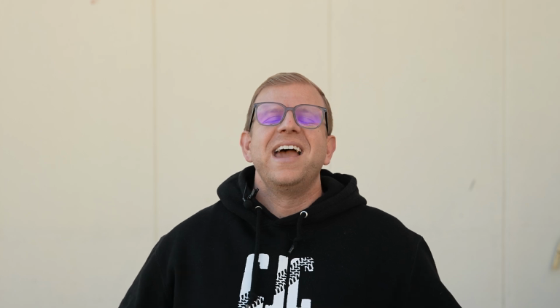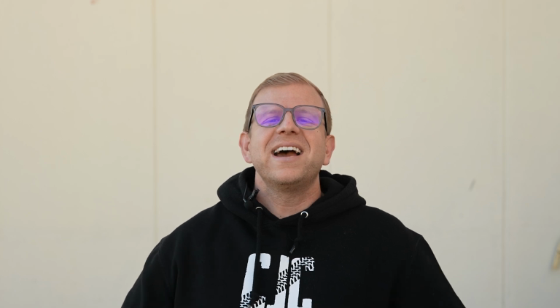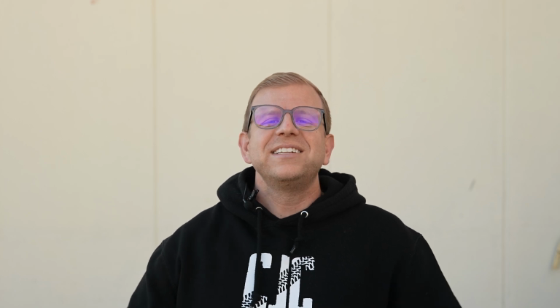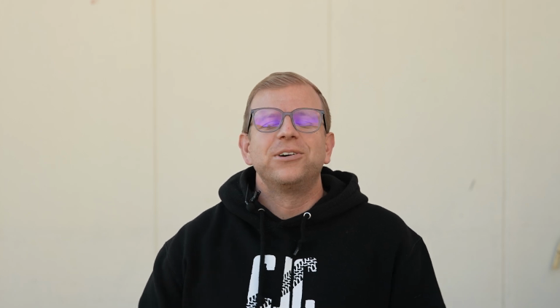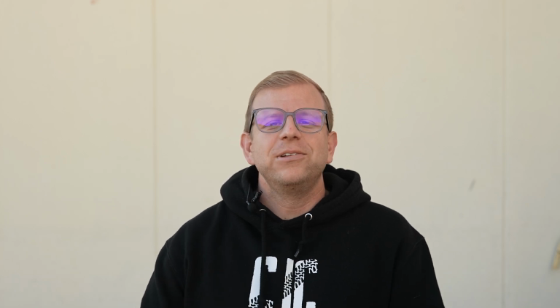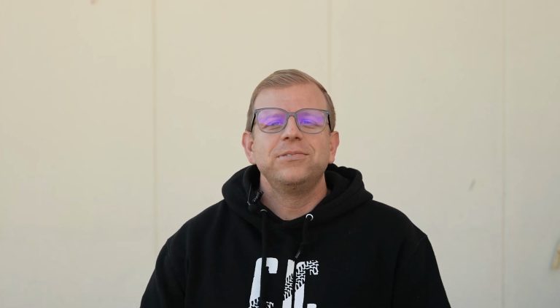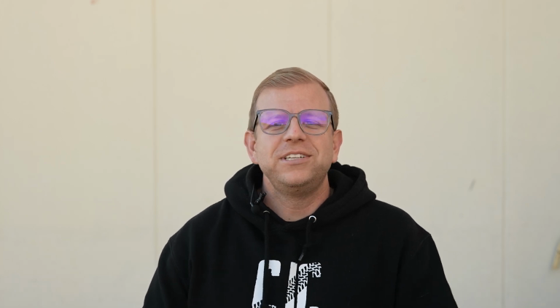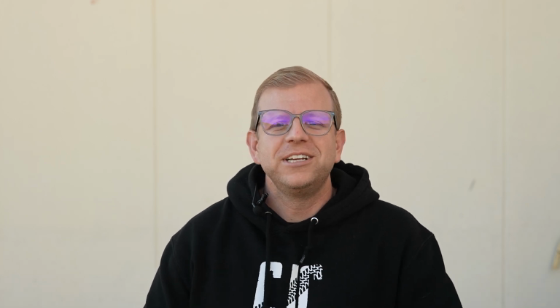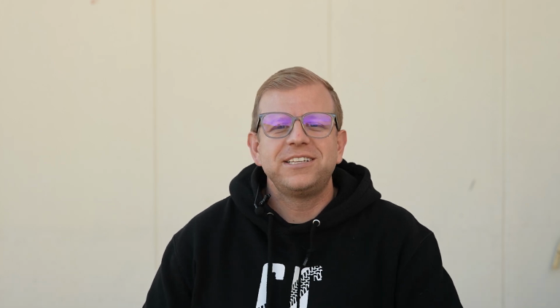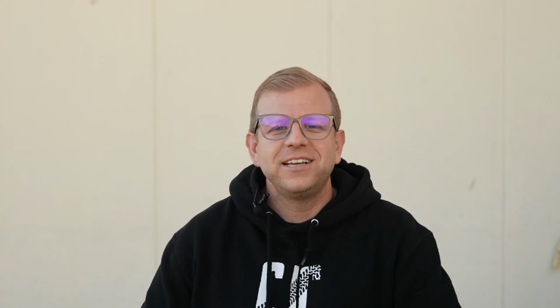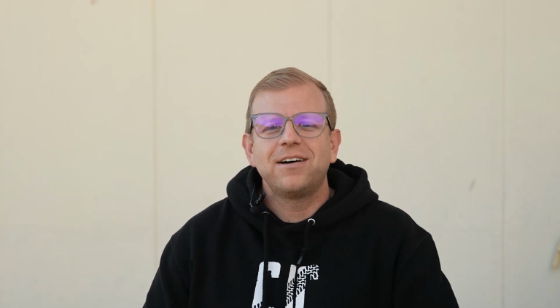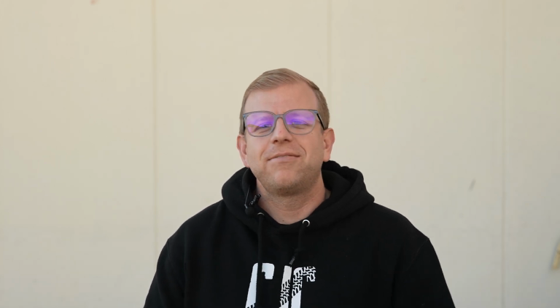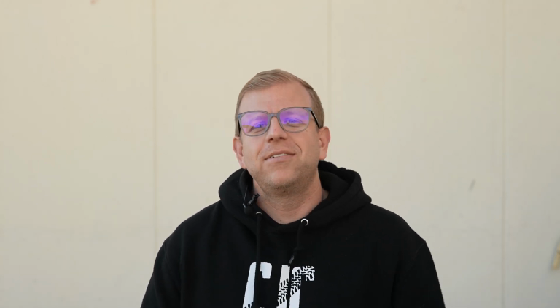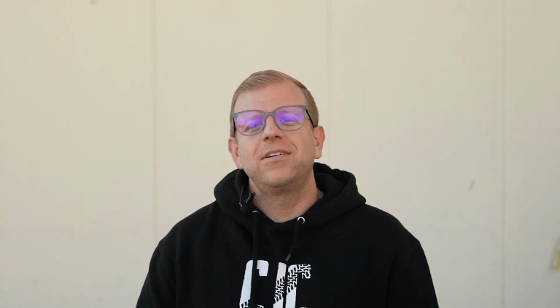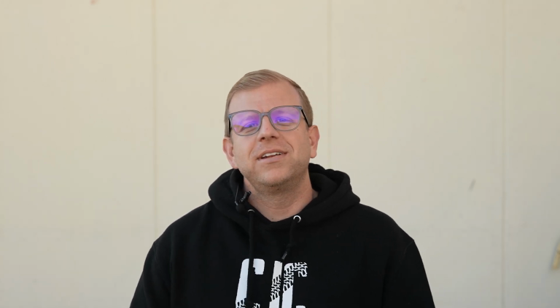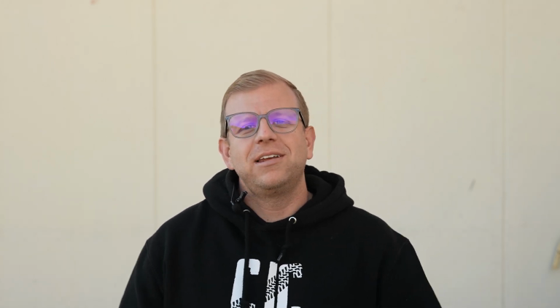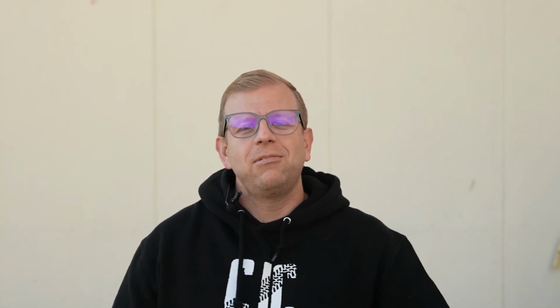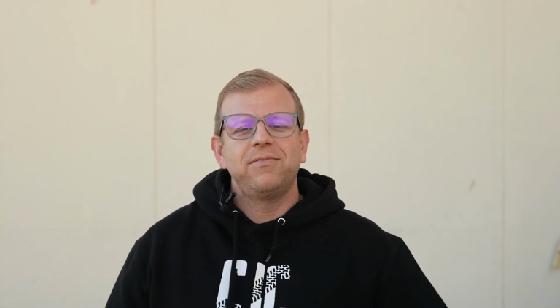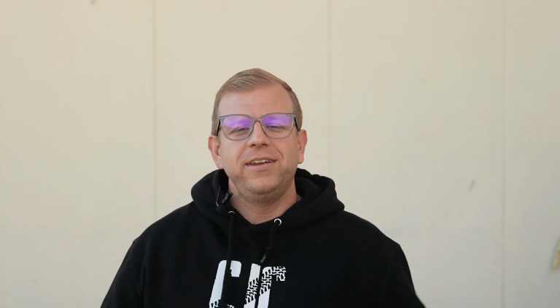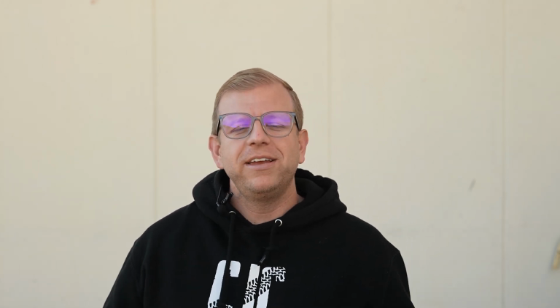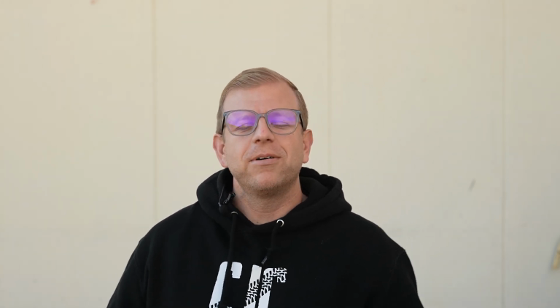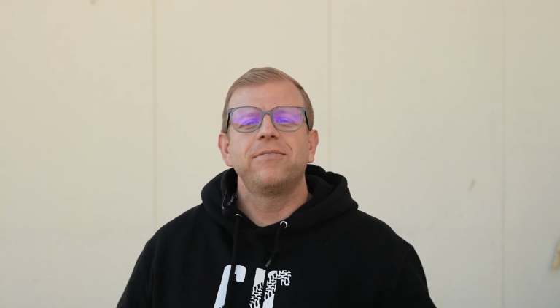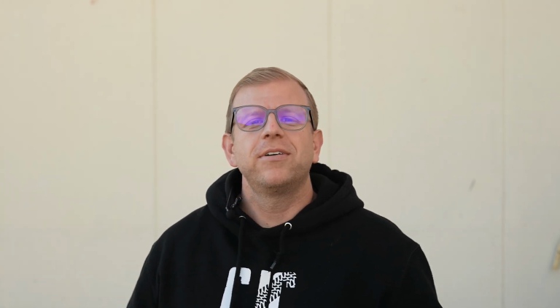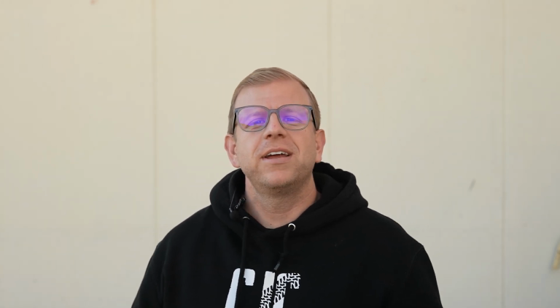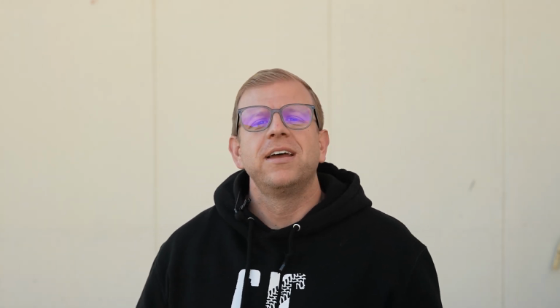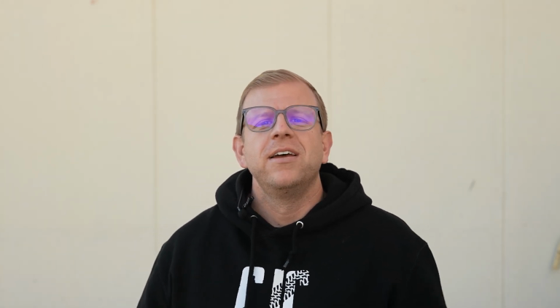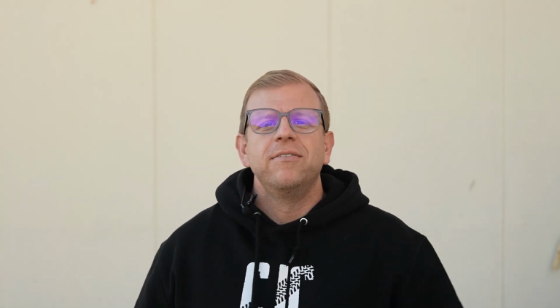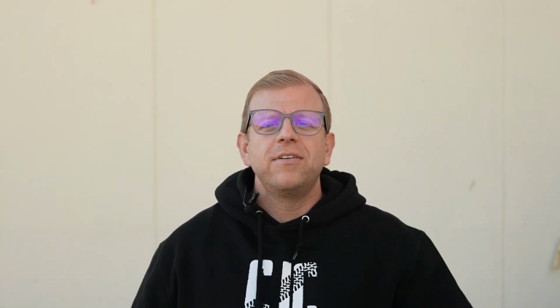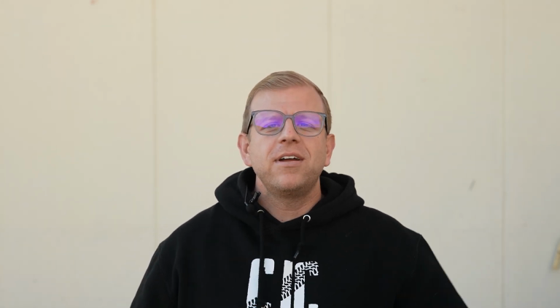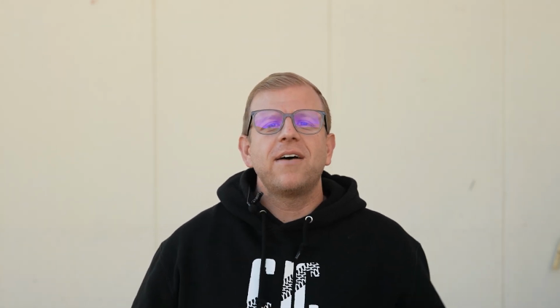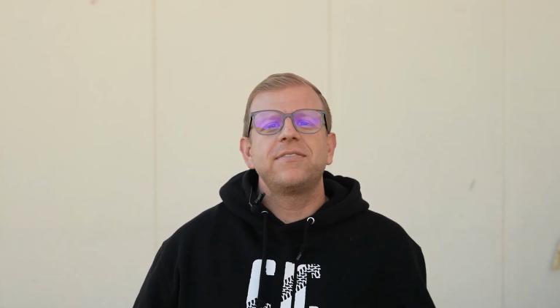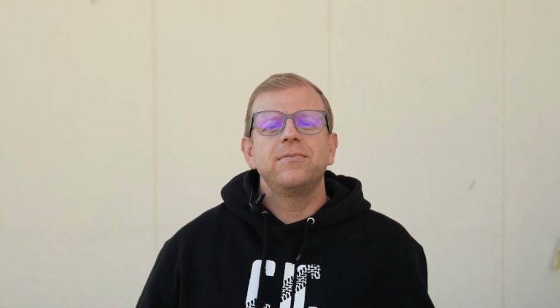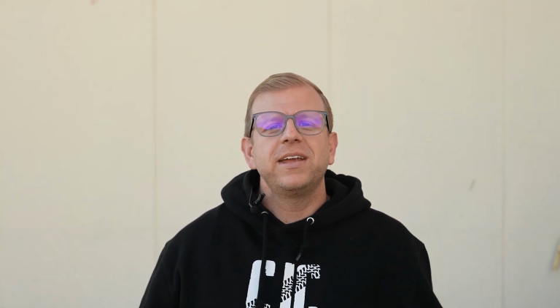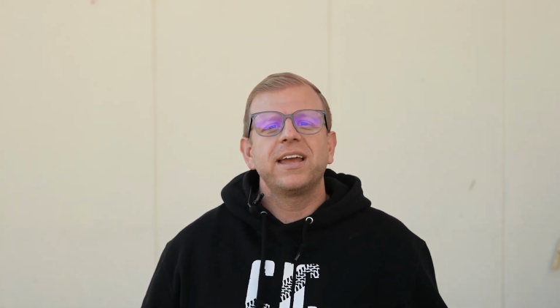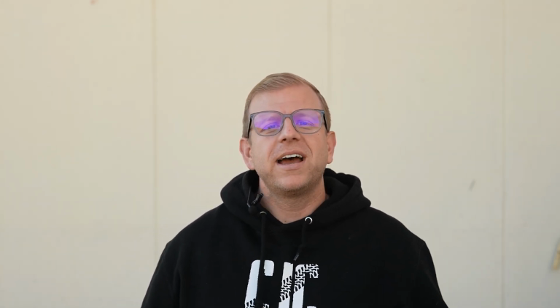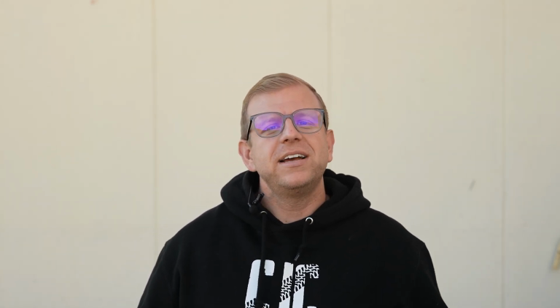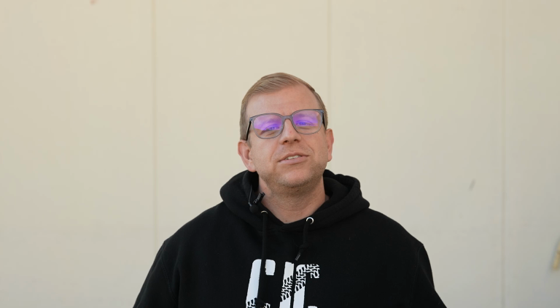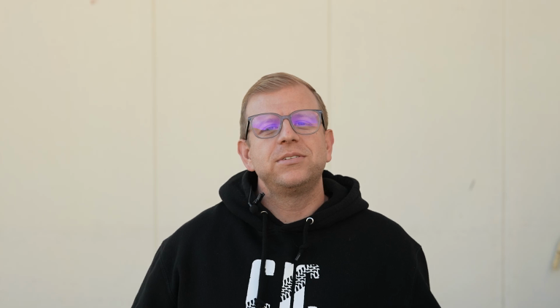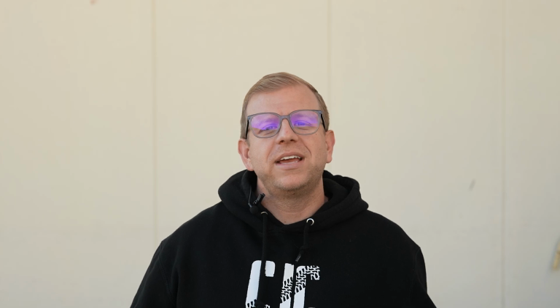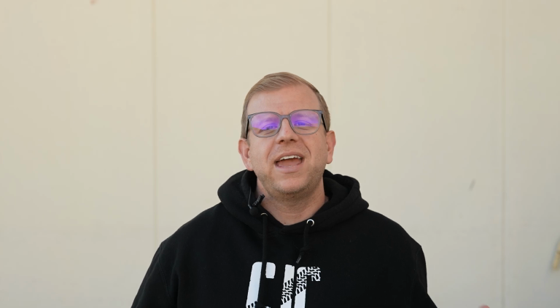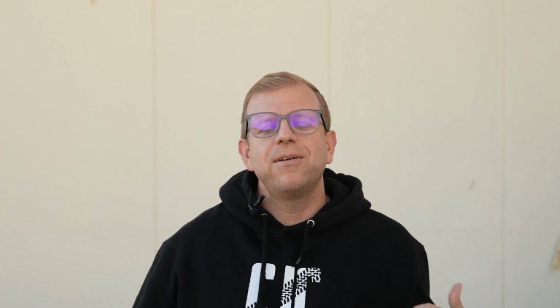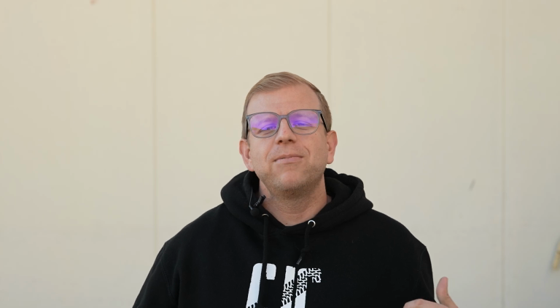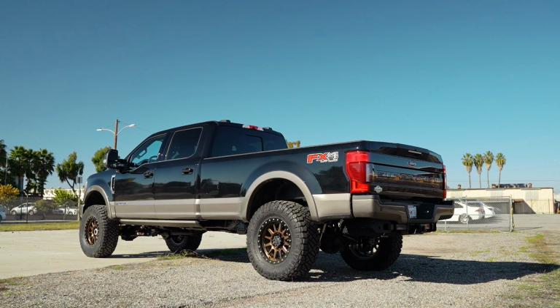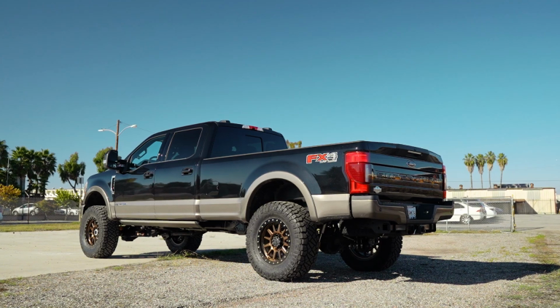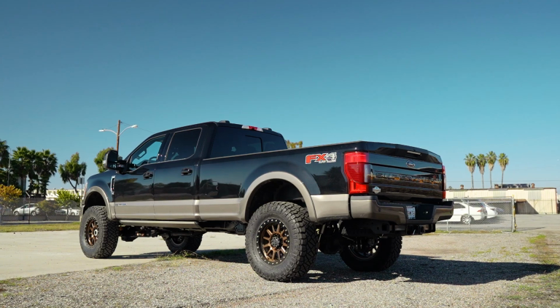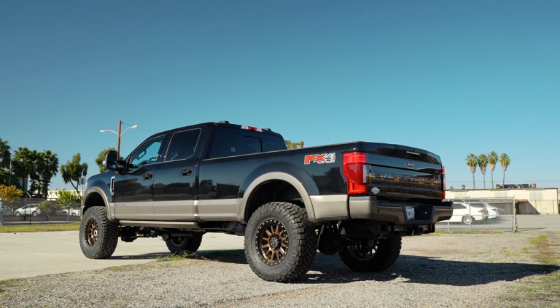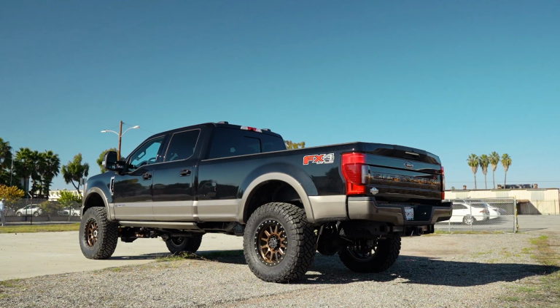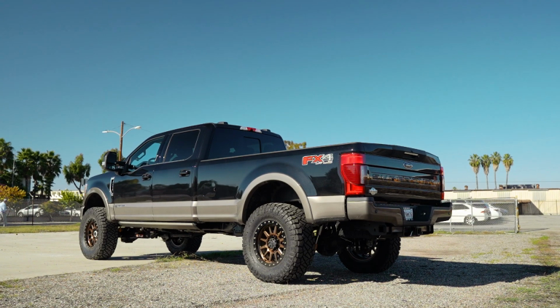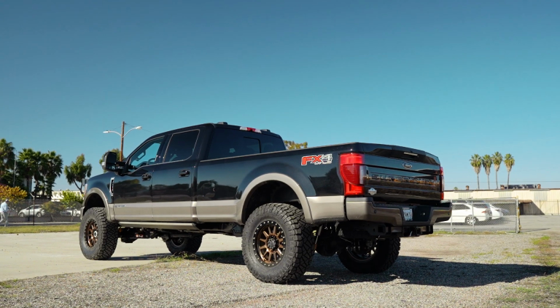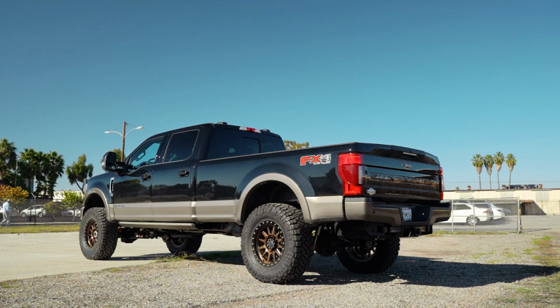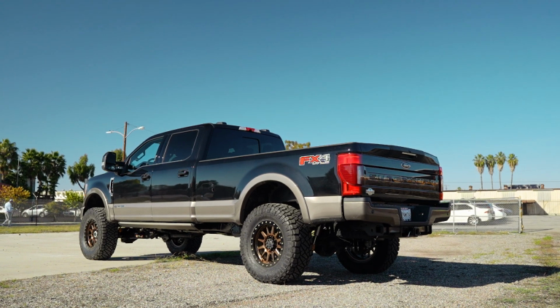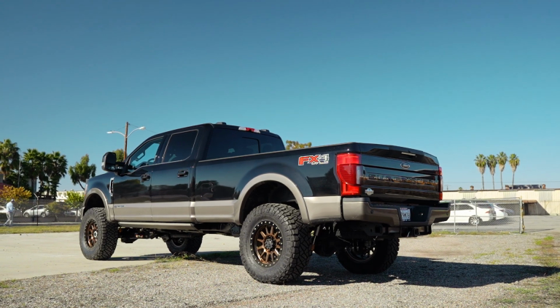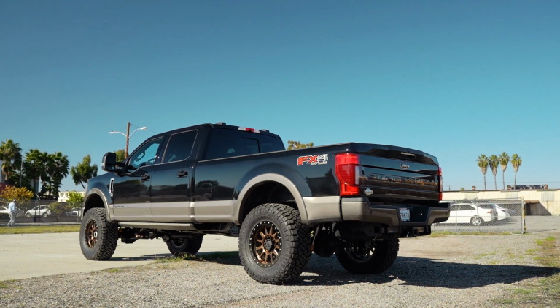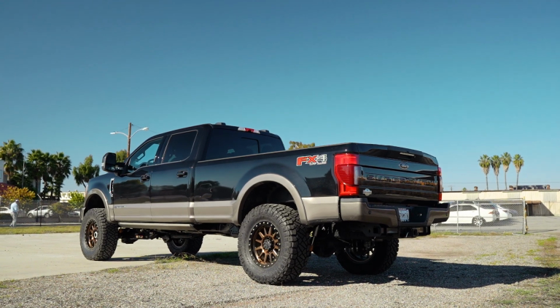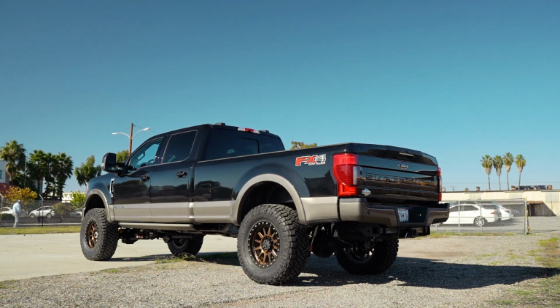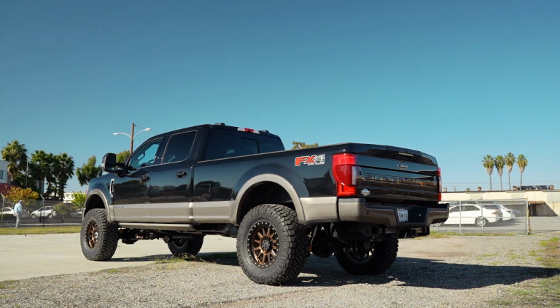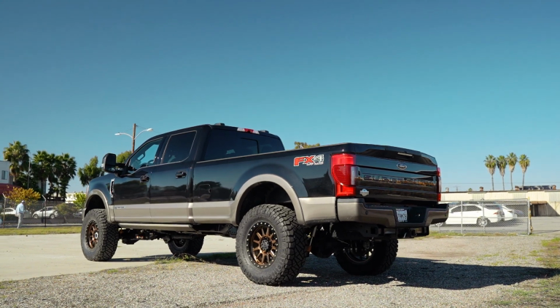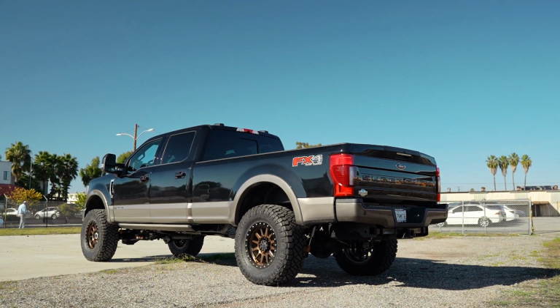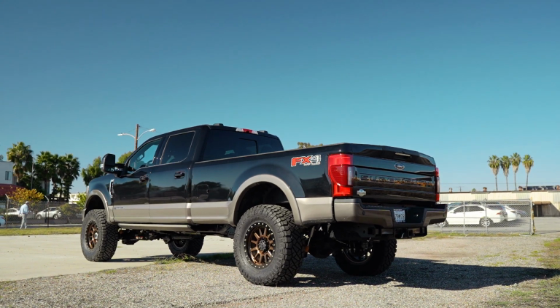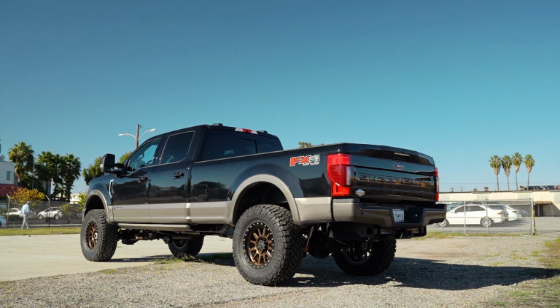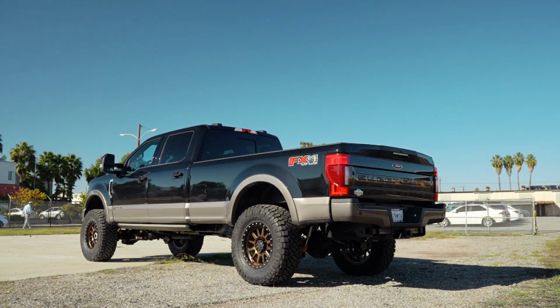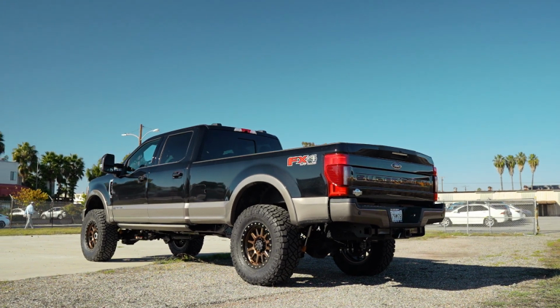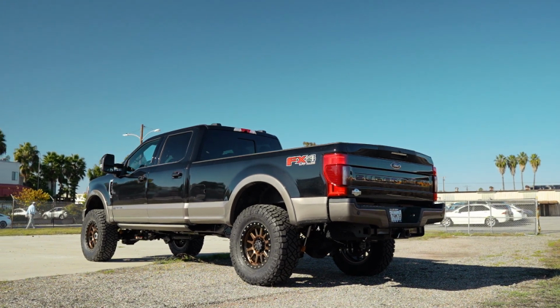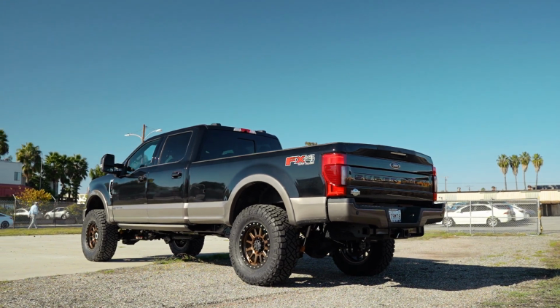Hey guys, Cody with CJC Off-Road, and today we have a unique one for you. Very often we get guys who say, what lift height's gonna look good on a long bed truck?